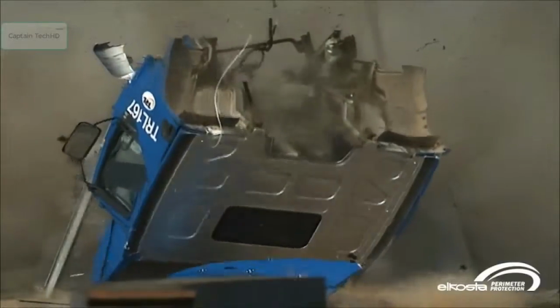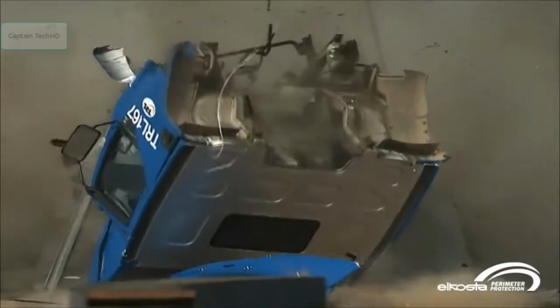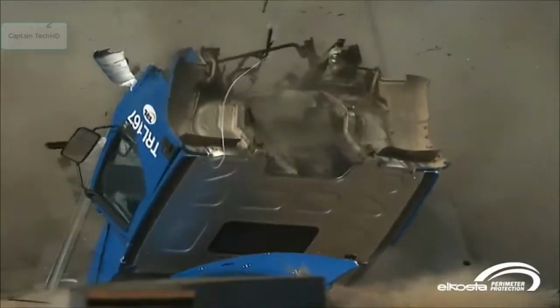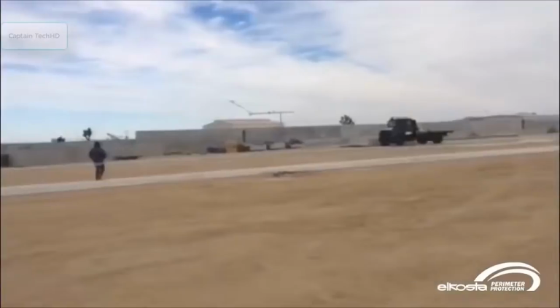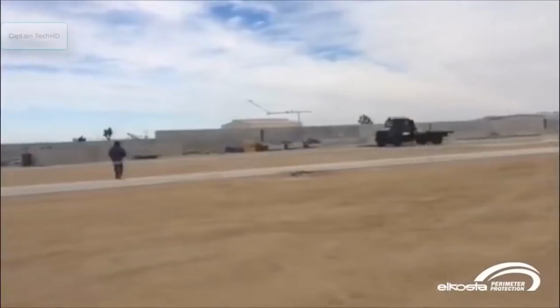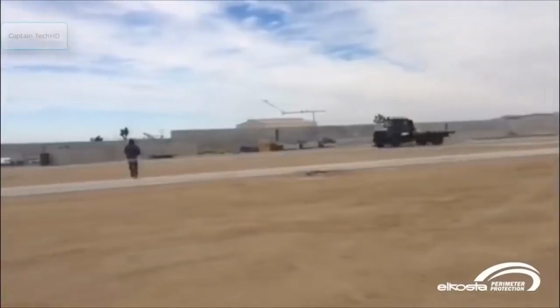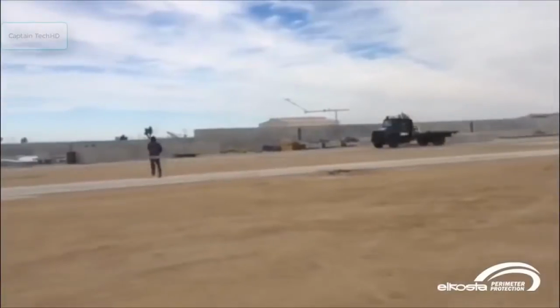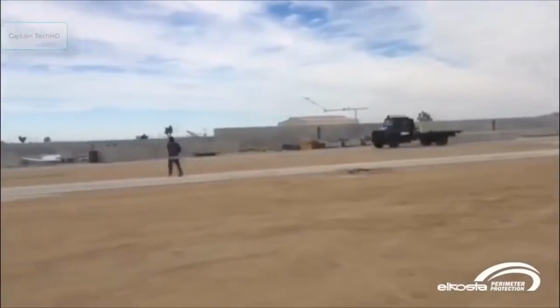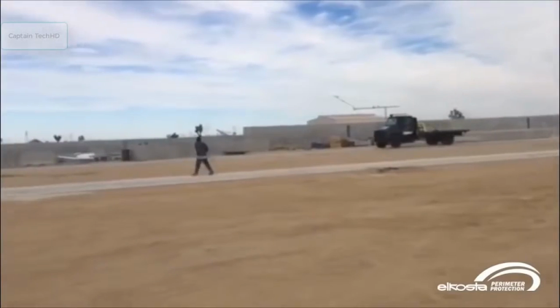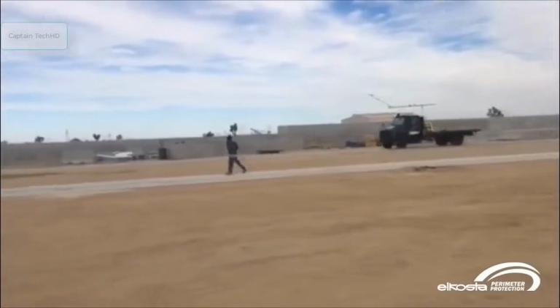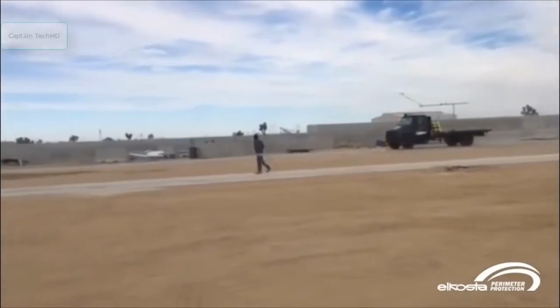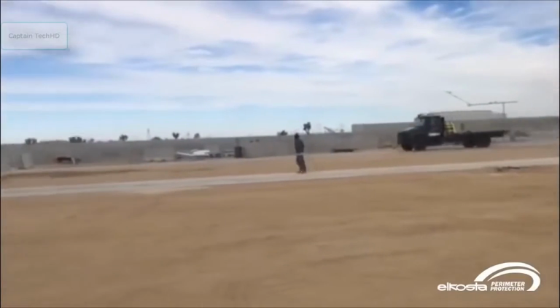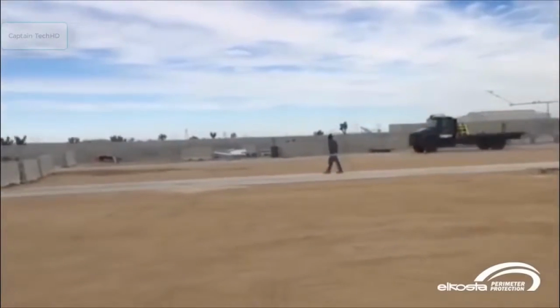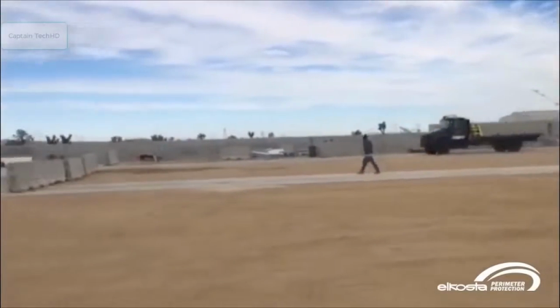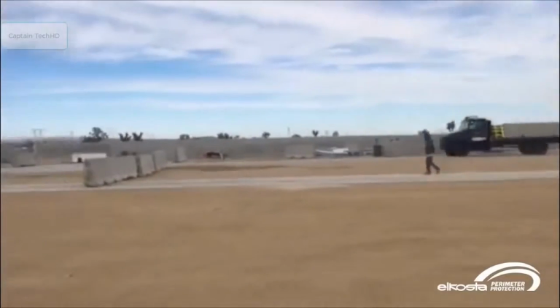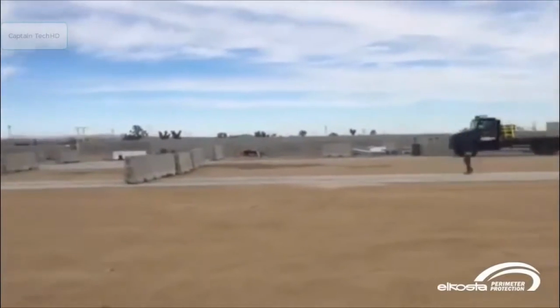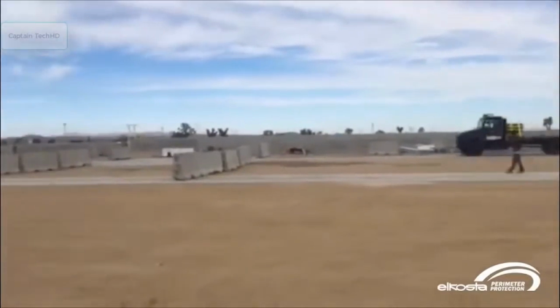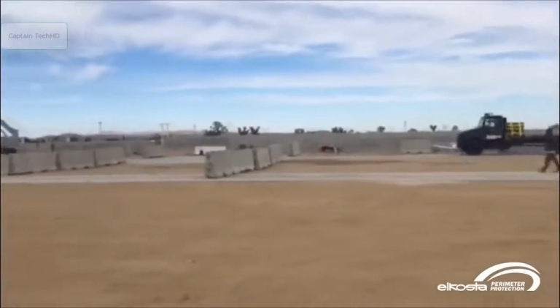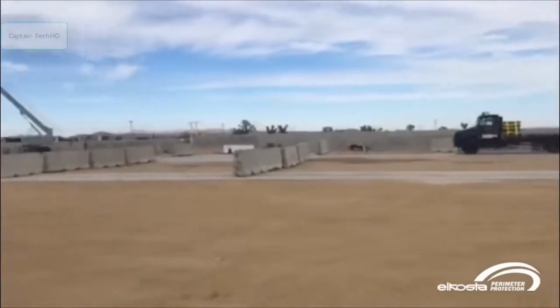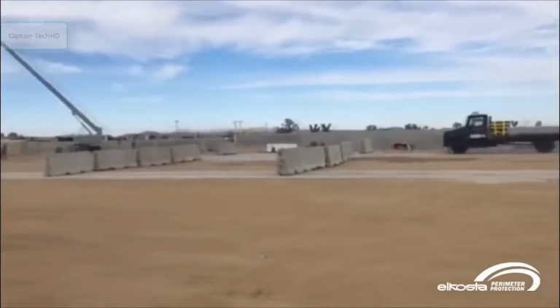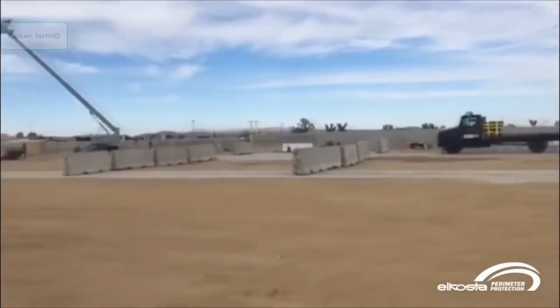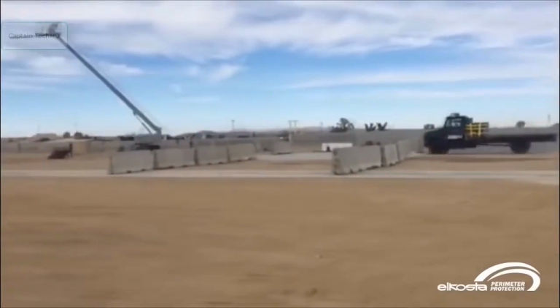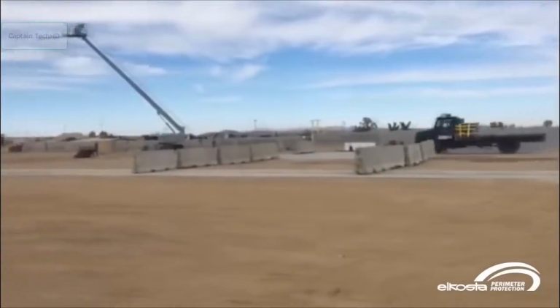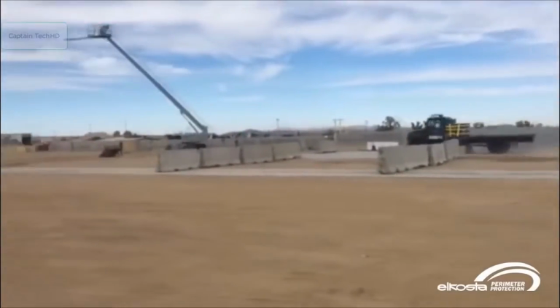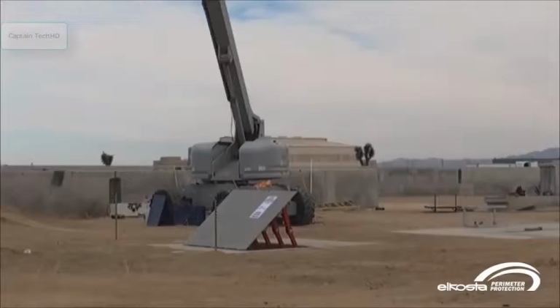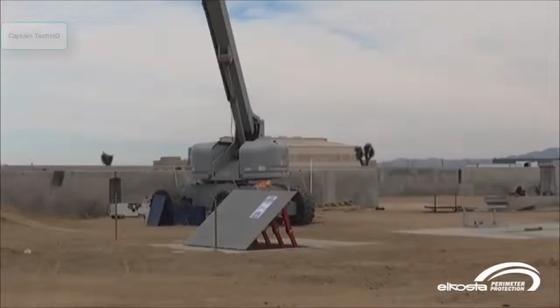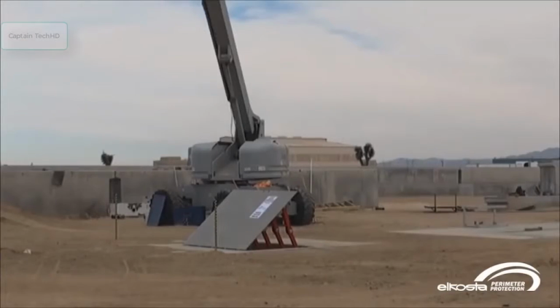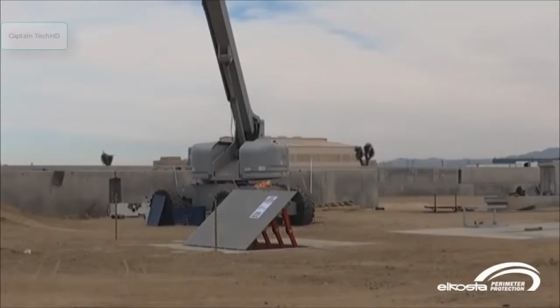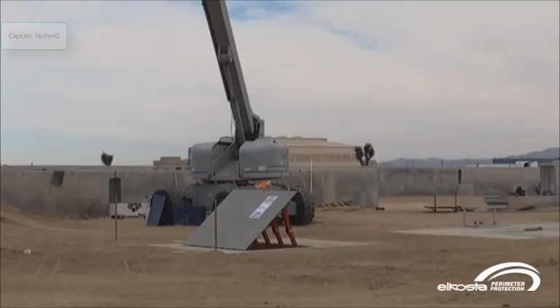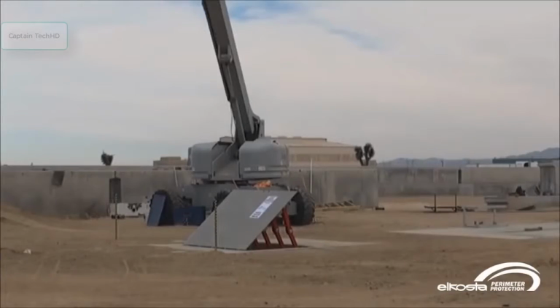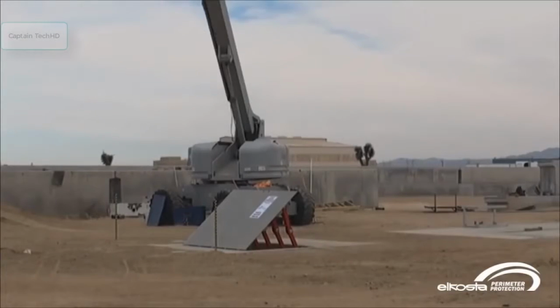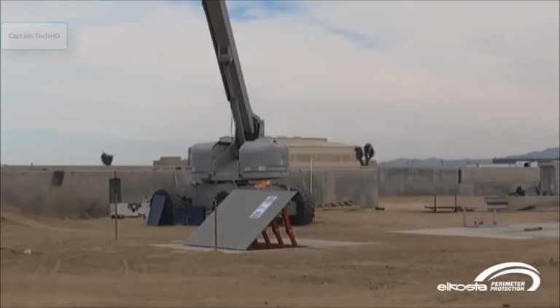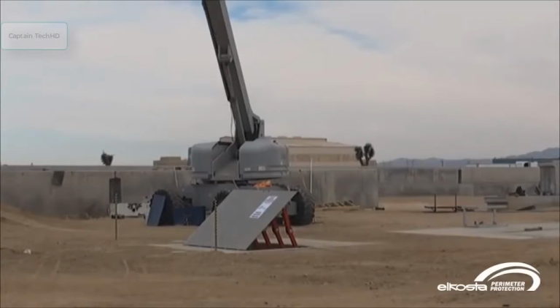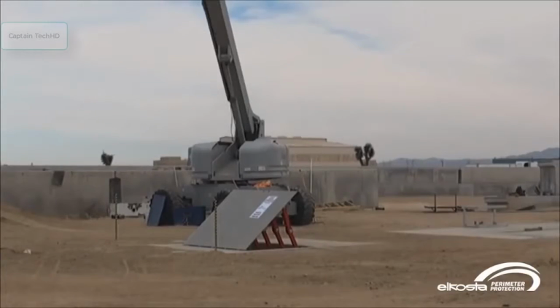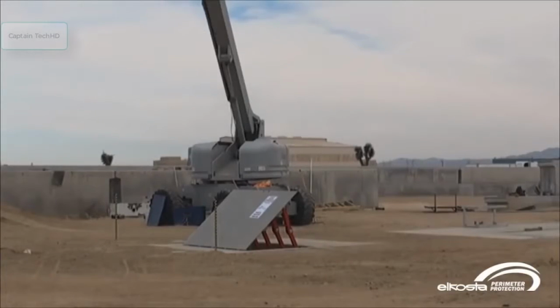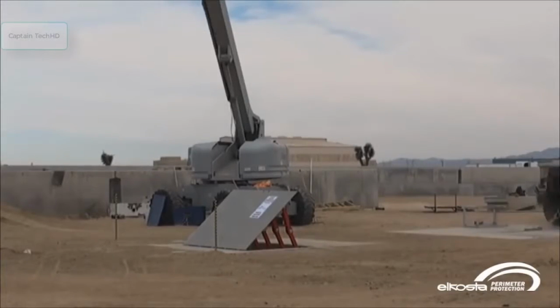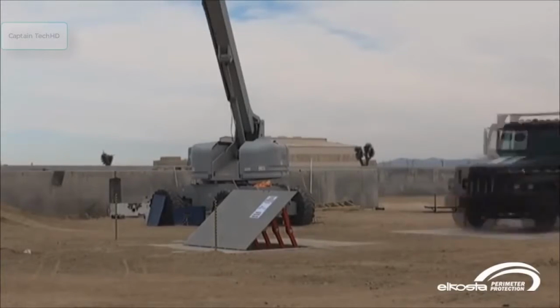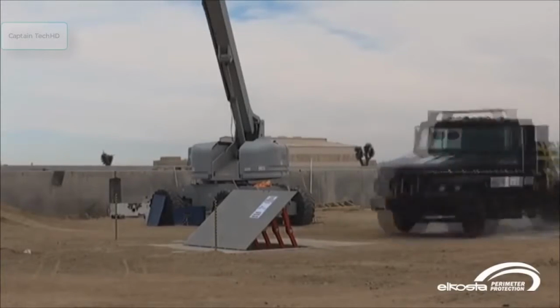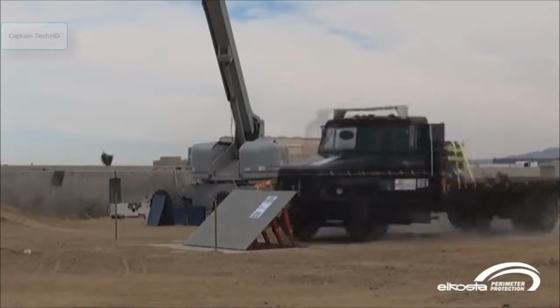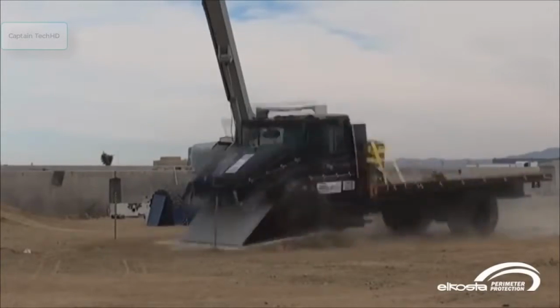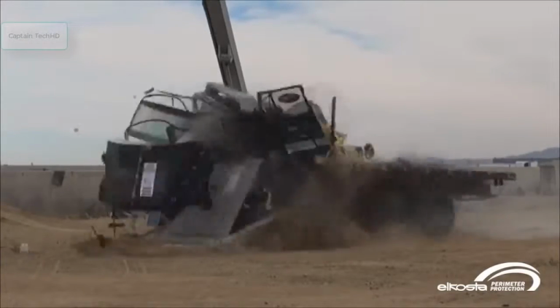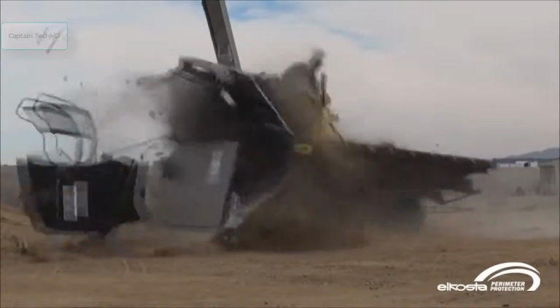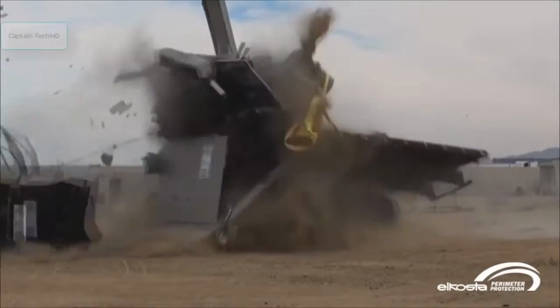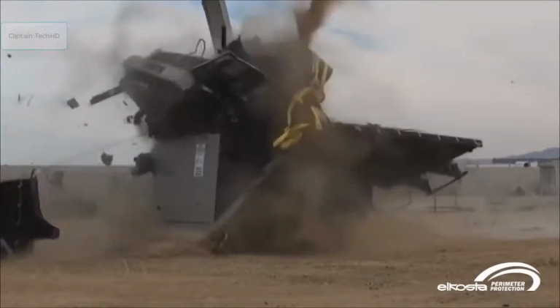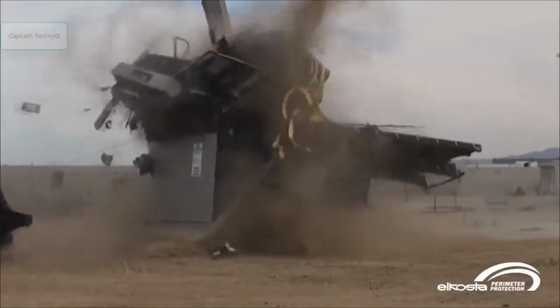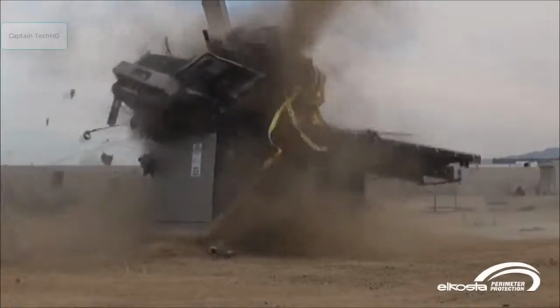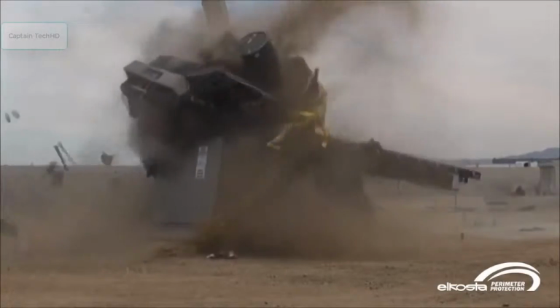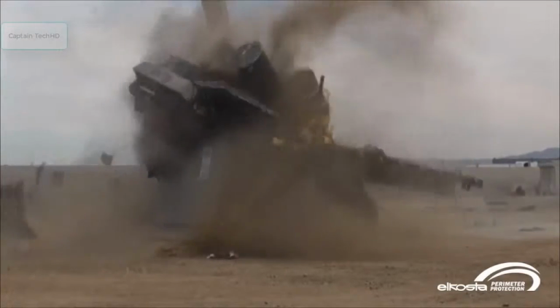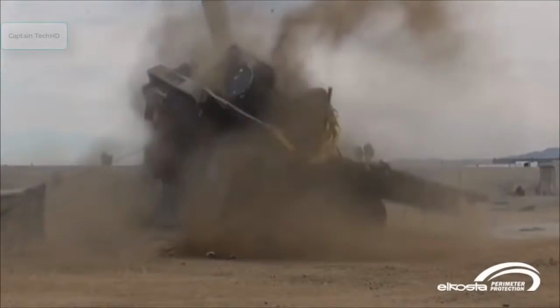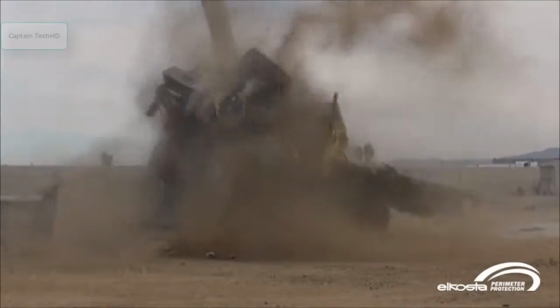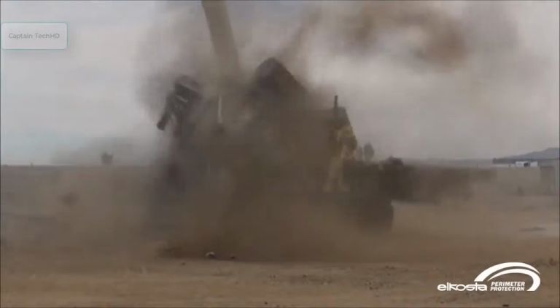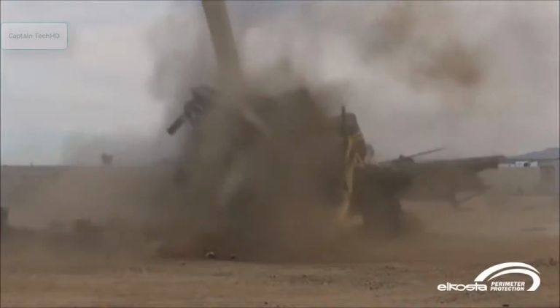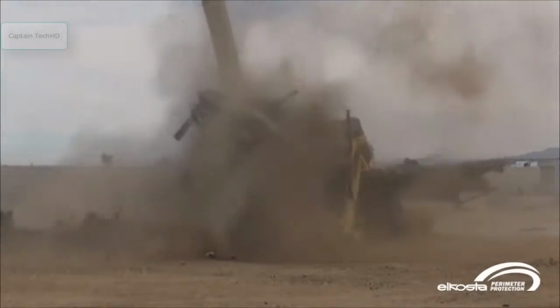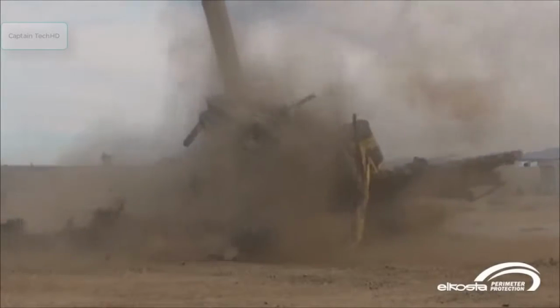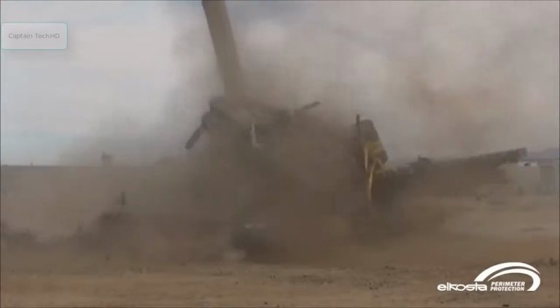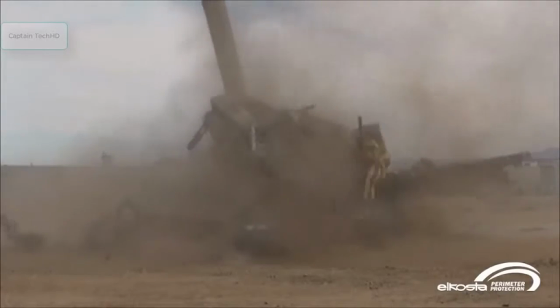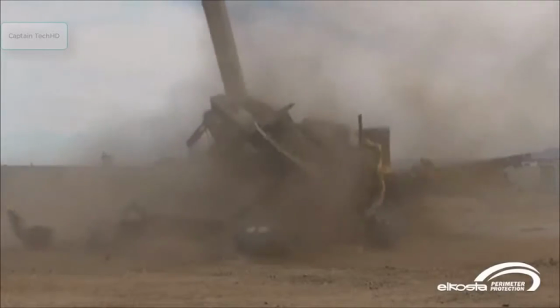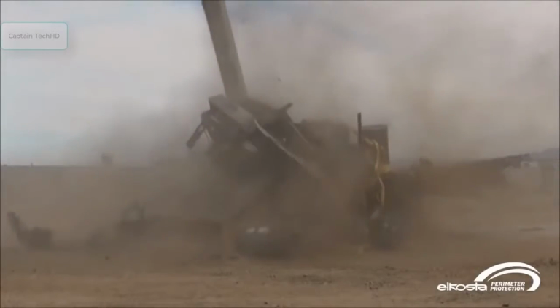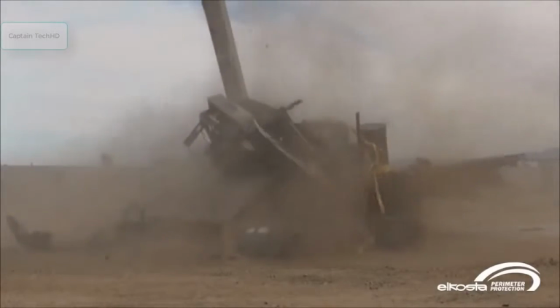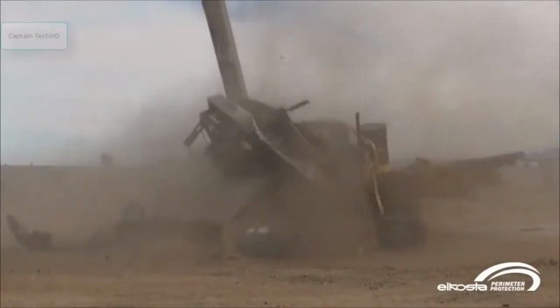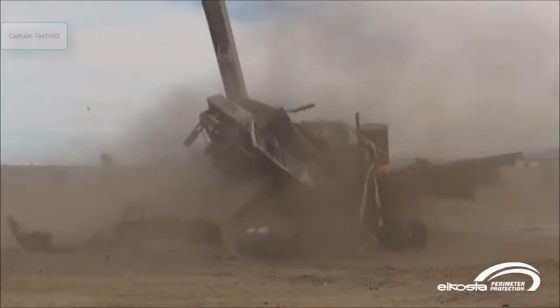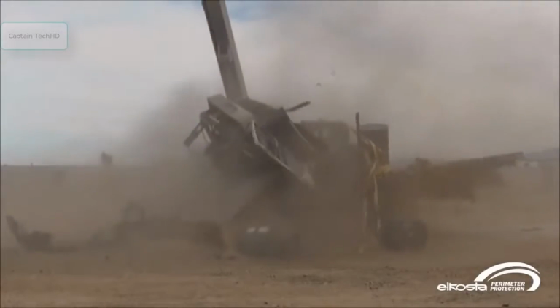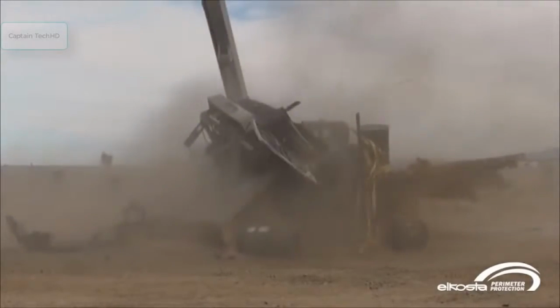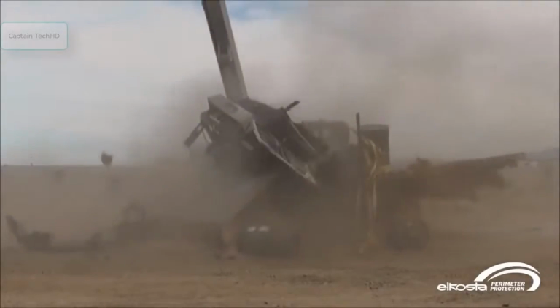If by any chance the El Costa Wedge Barrier ever stands between you and your chosen destination, we suggest you make other plans.